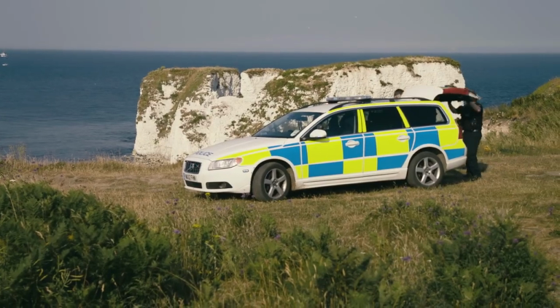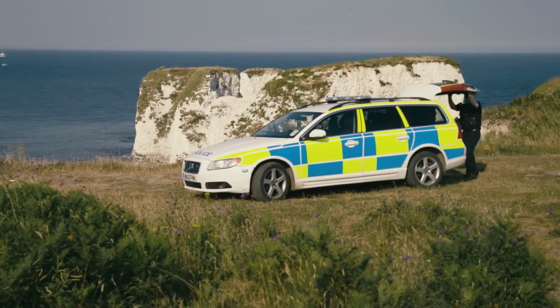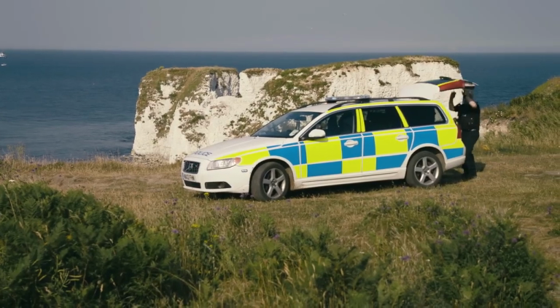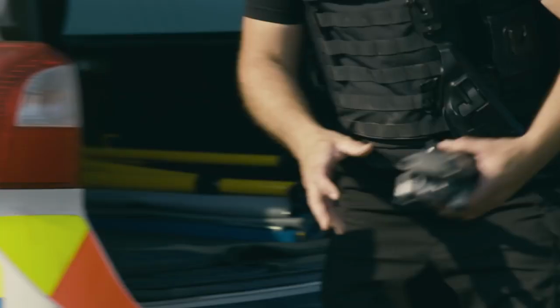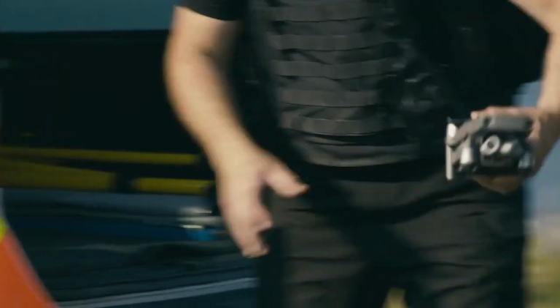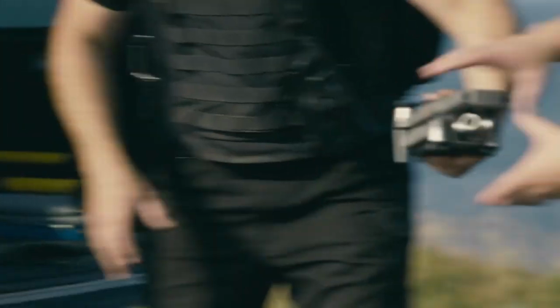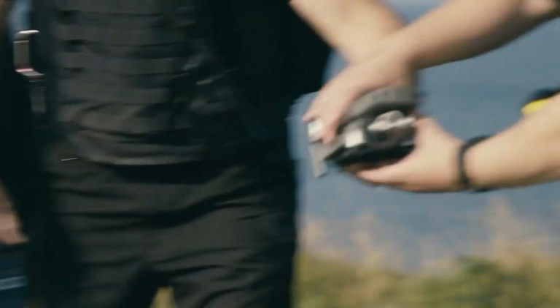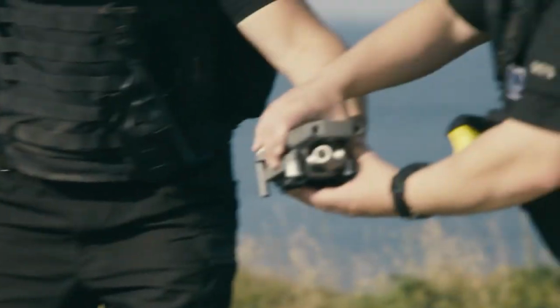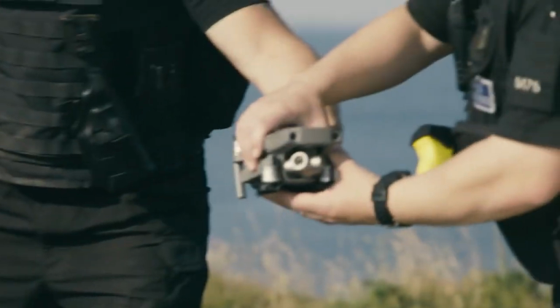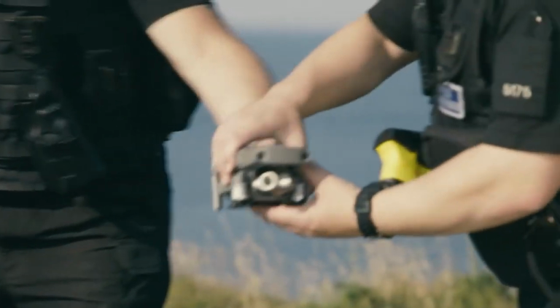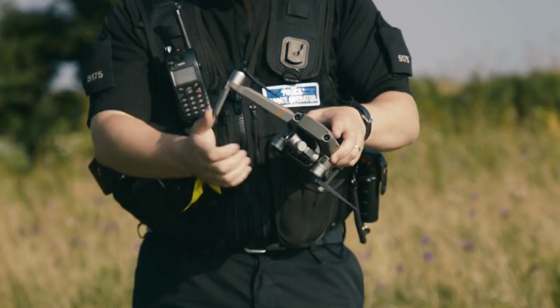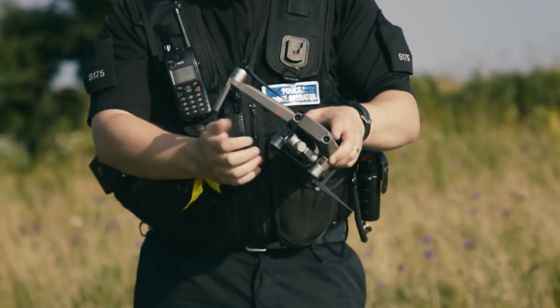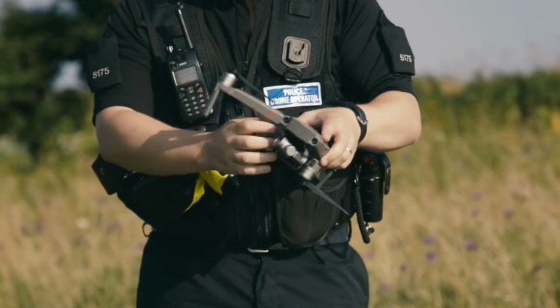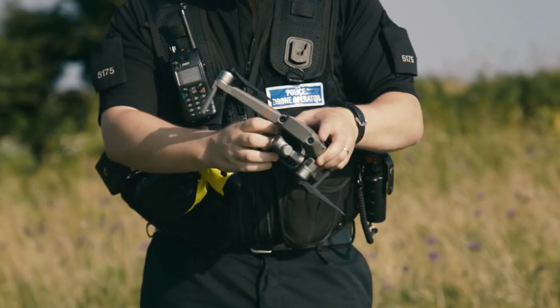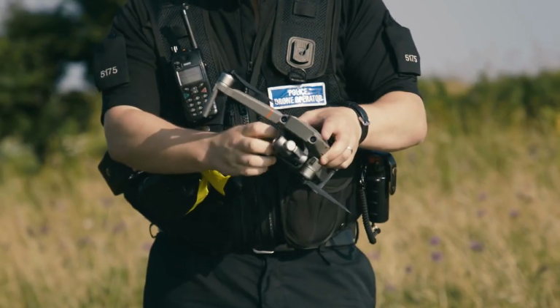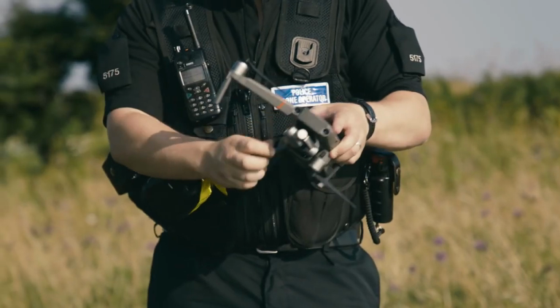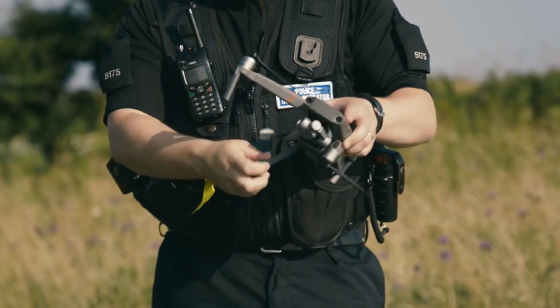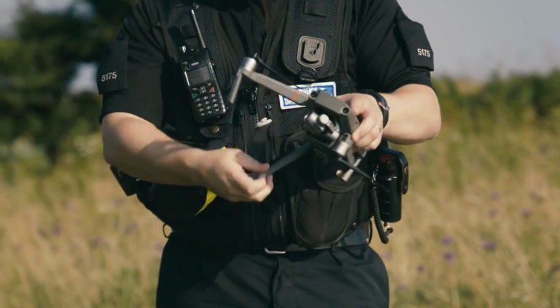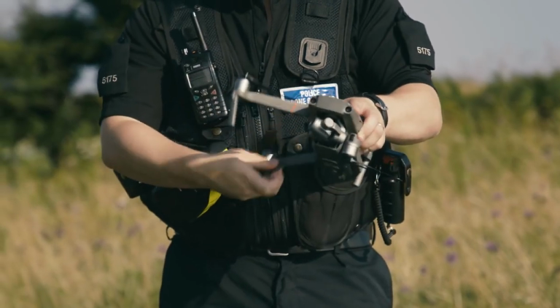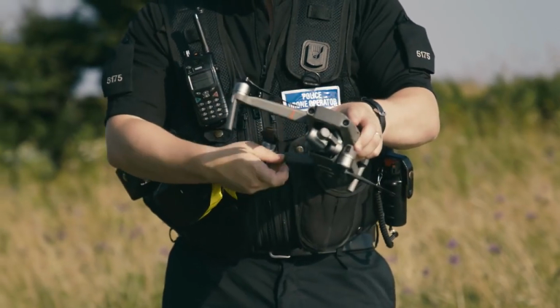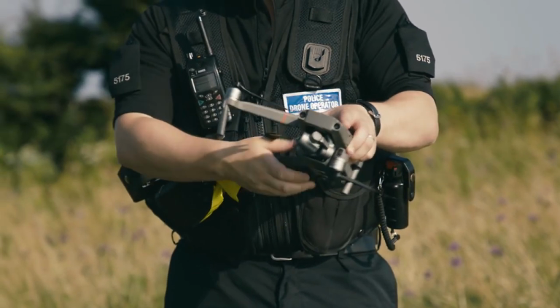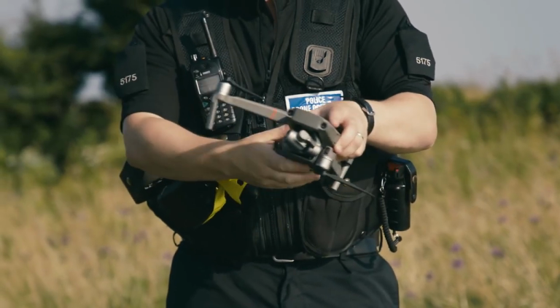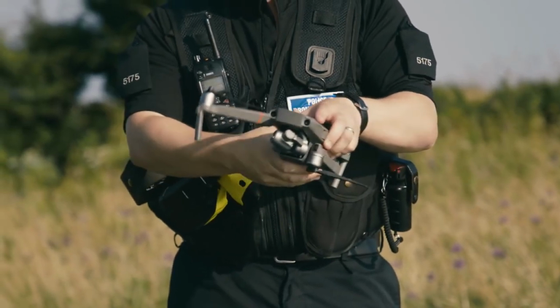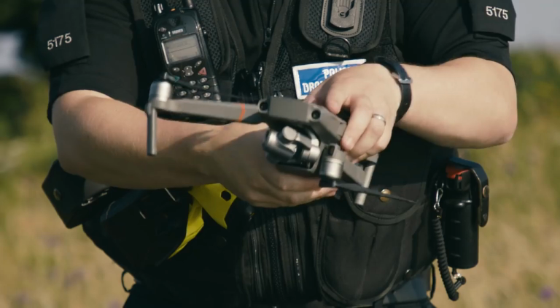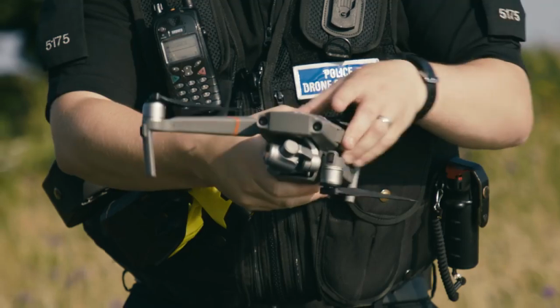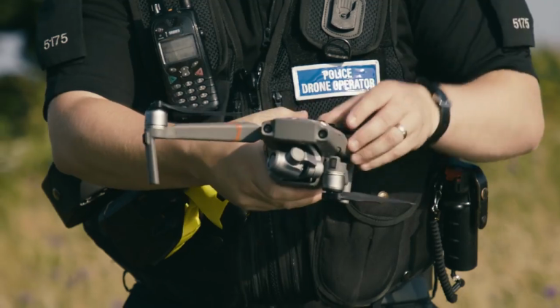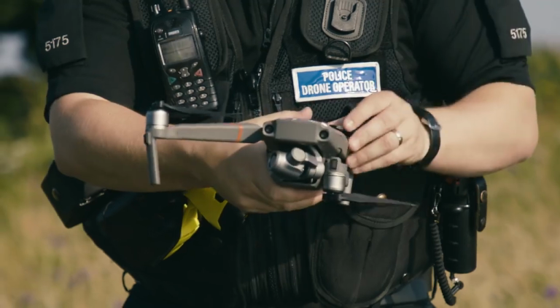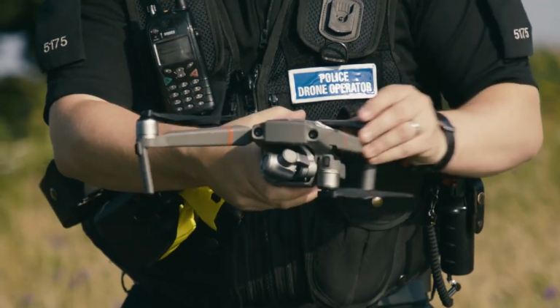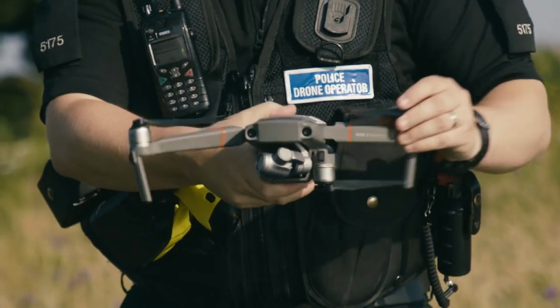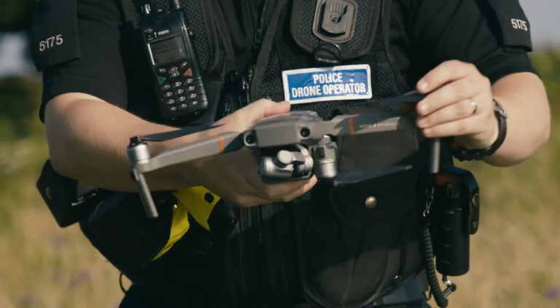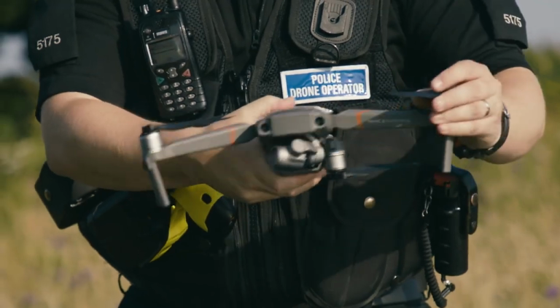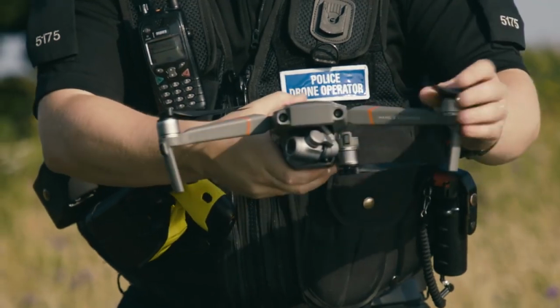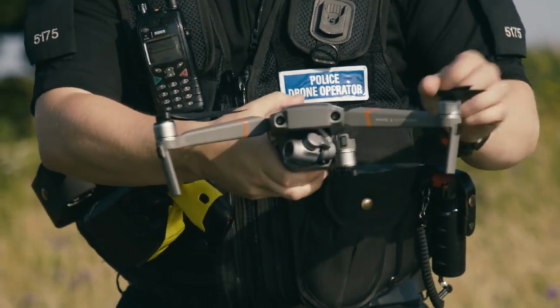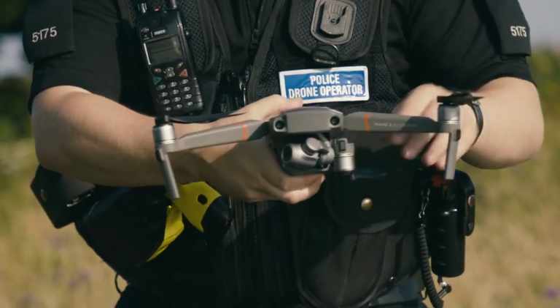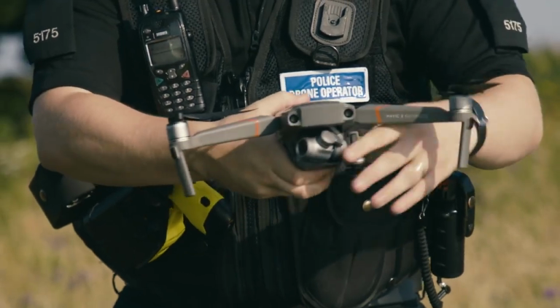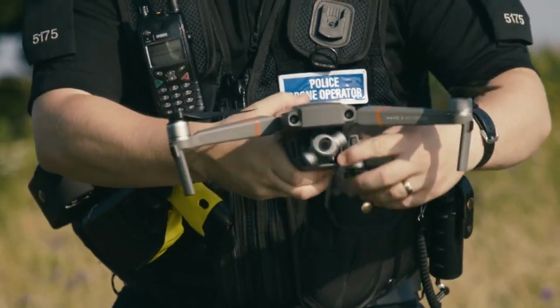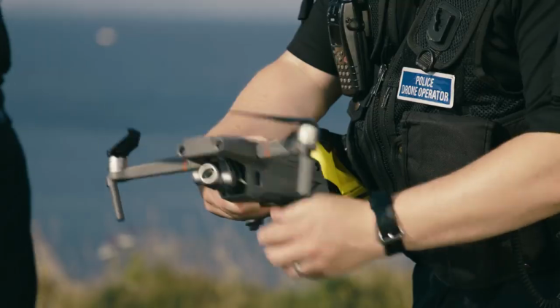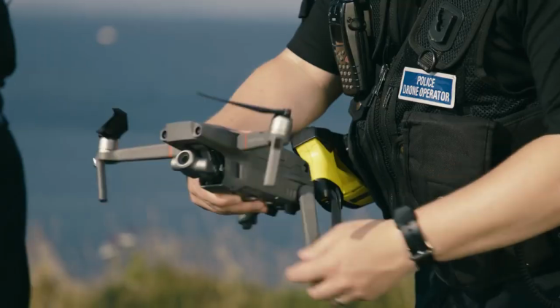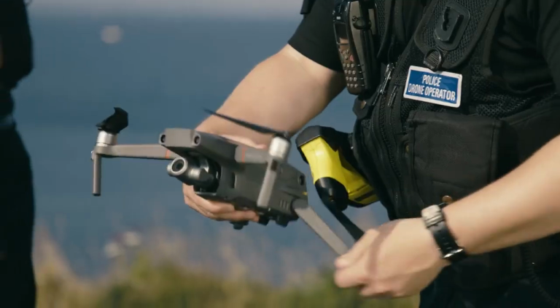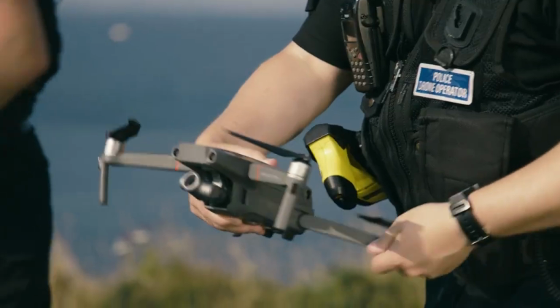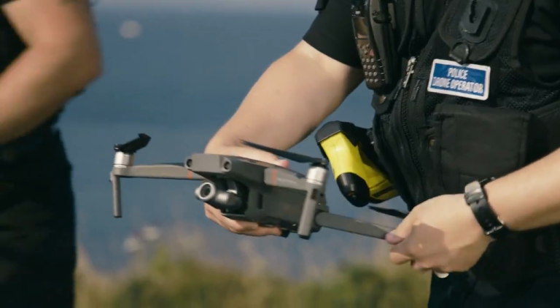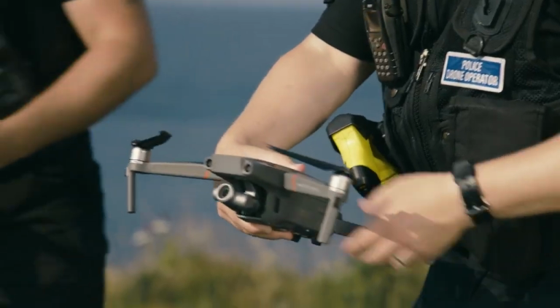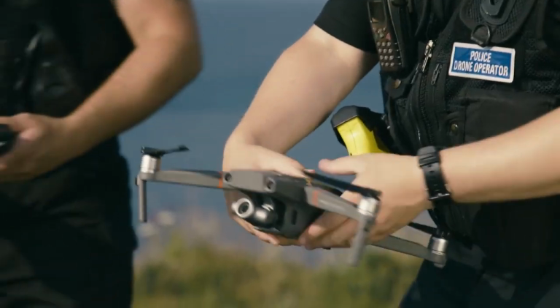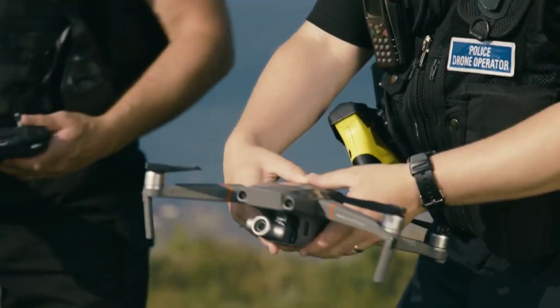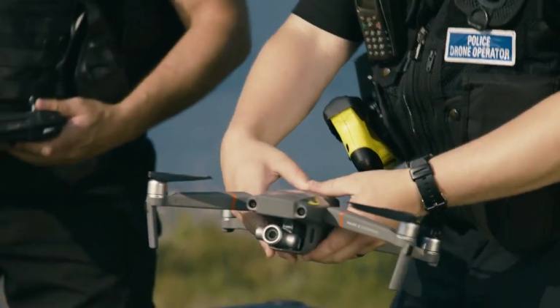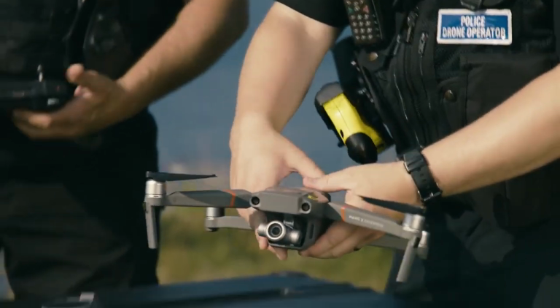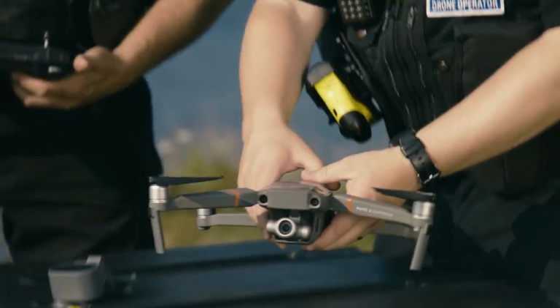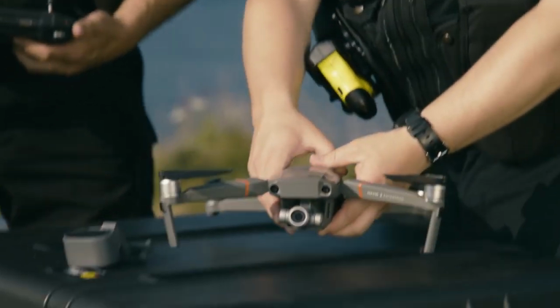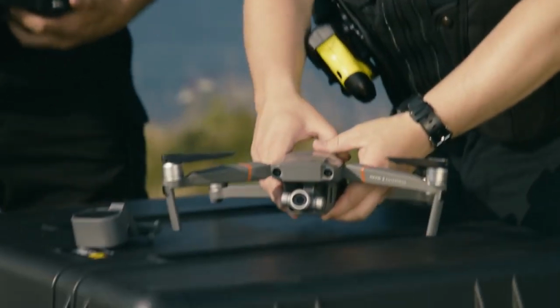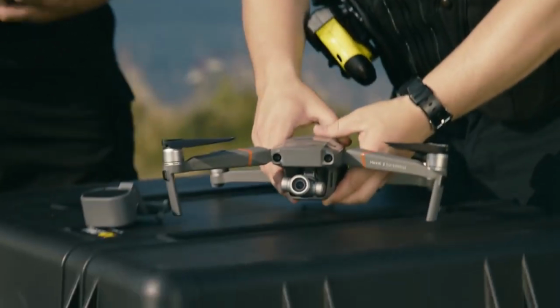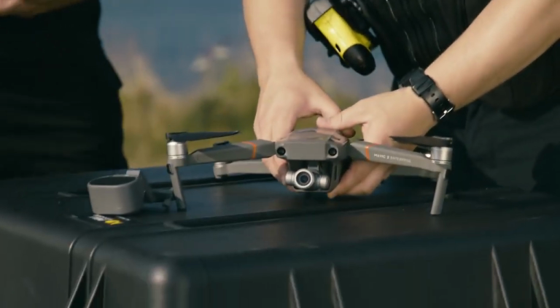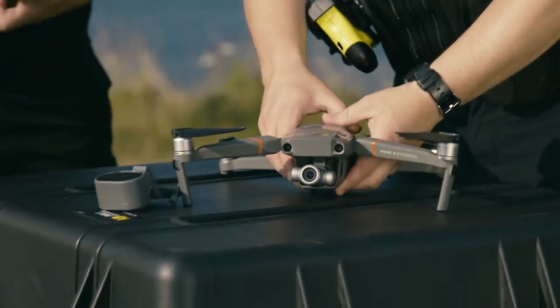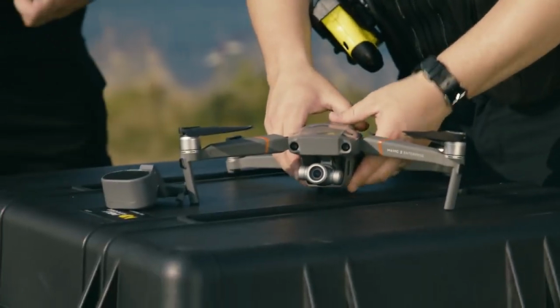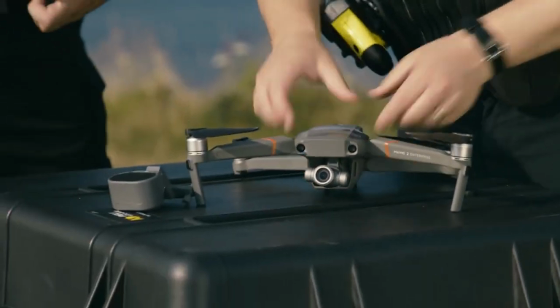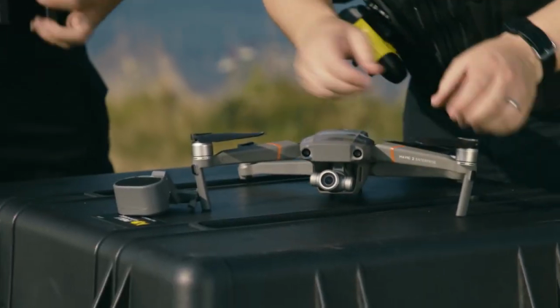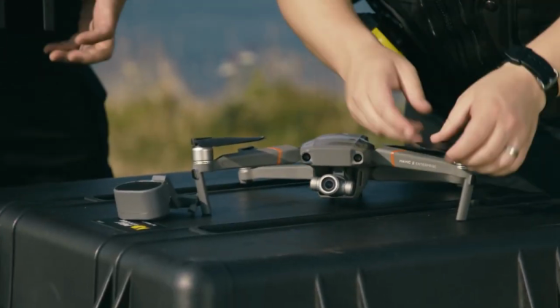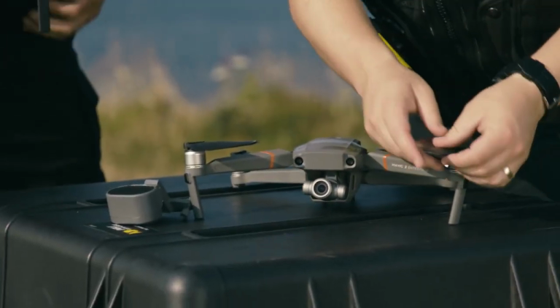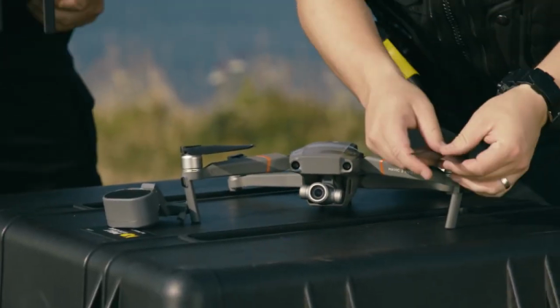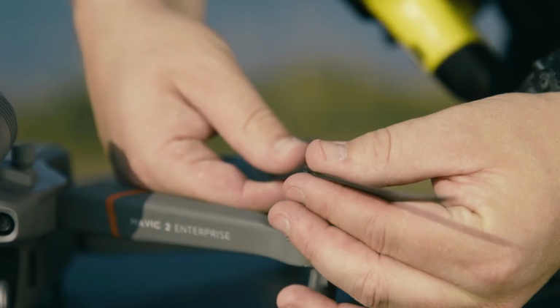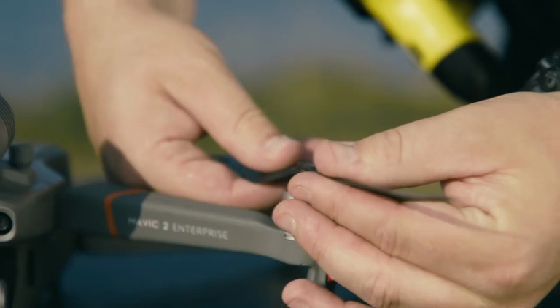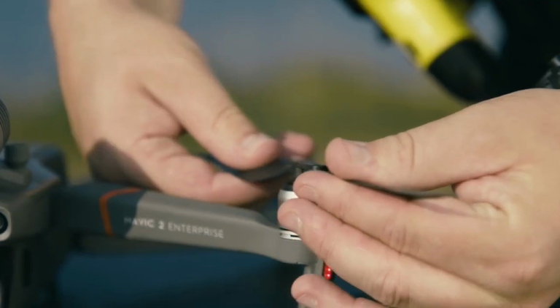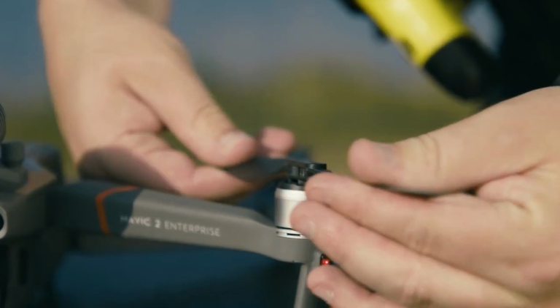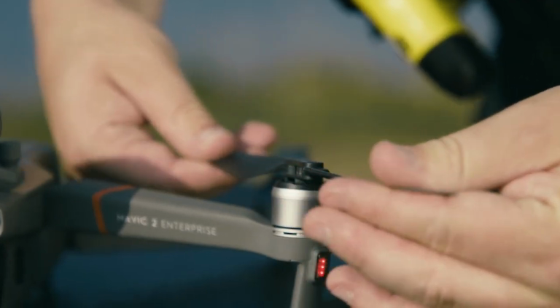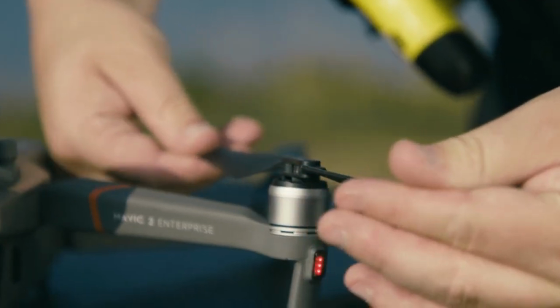One of the biggest advantages of the new Mavic 2 Enterprise is its small dimensions for carriage, a short setup time and its simplicity to use.